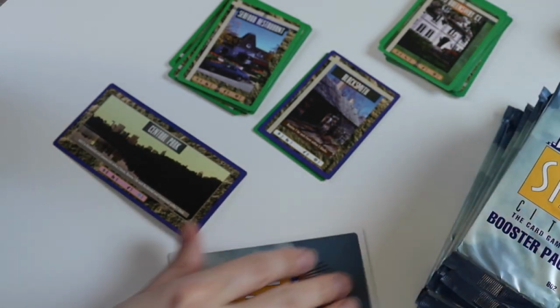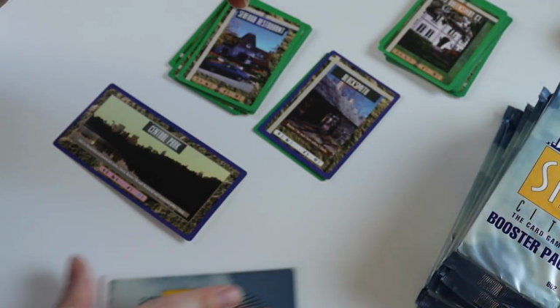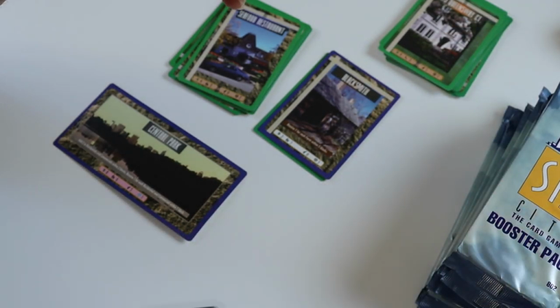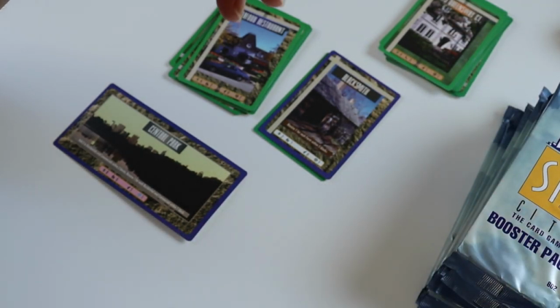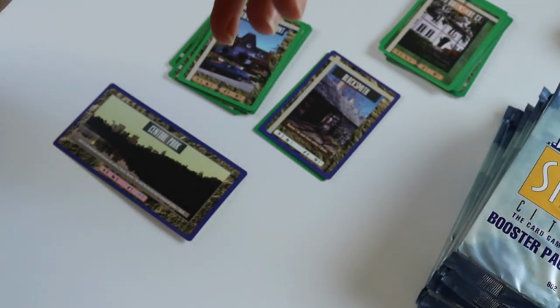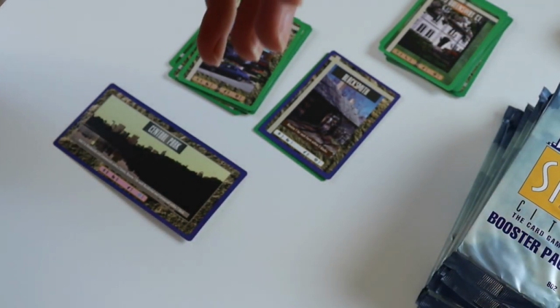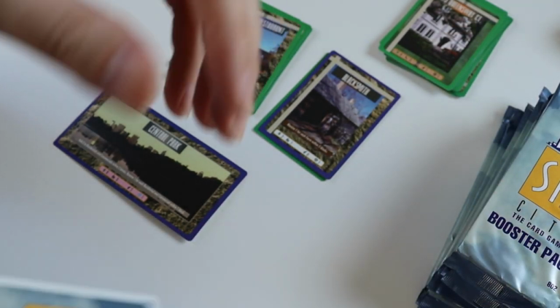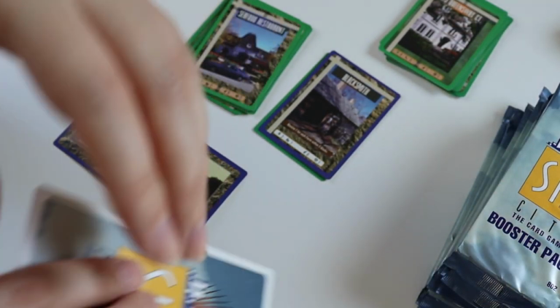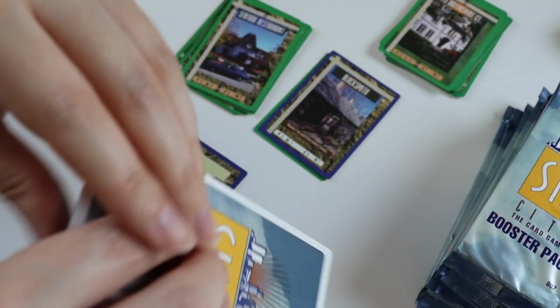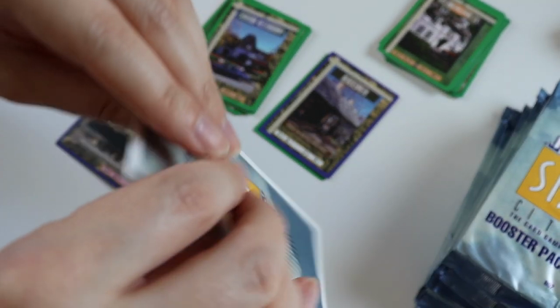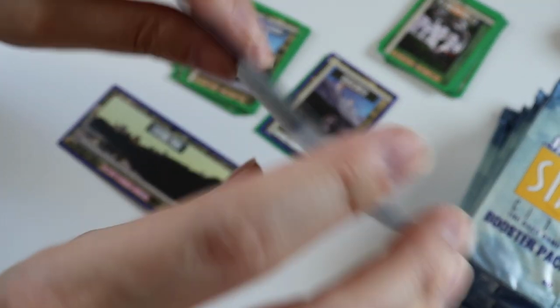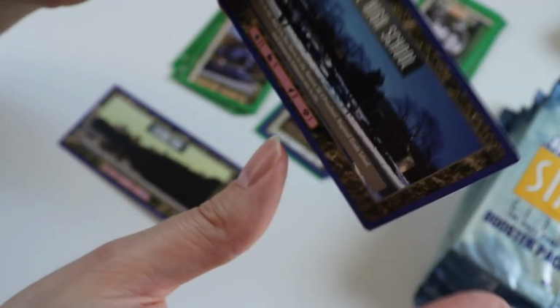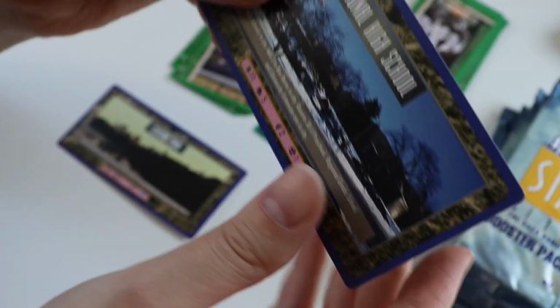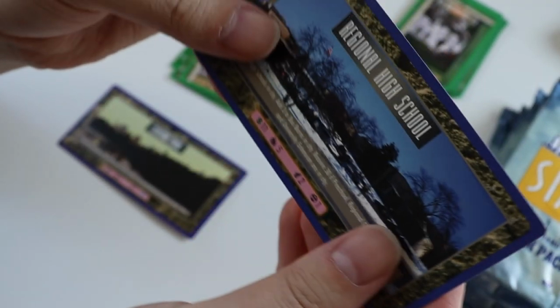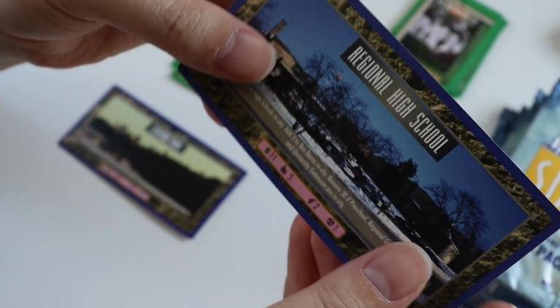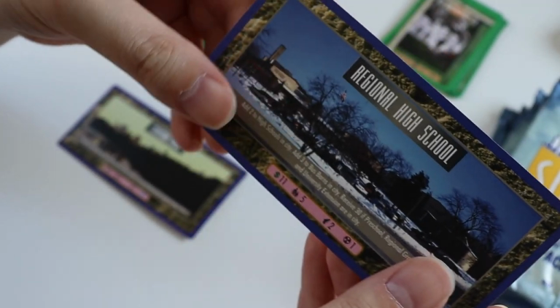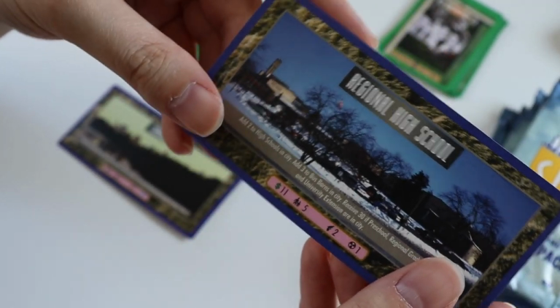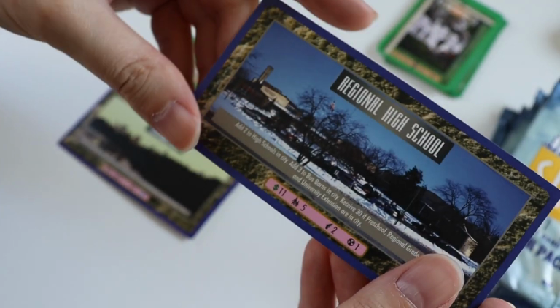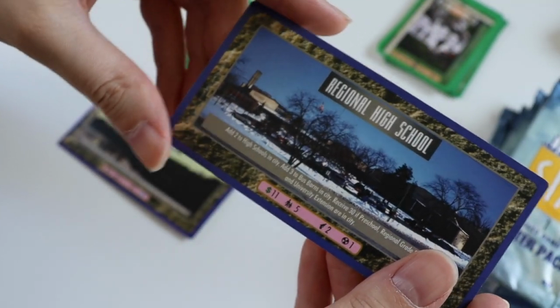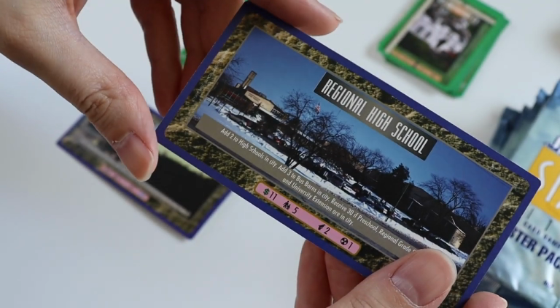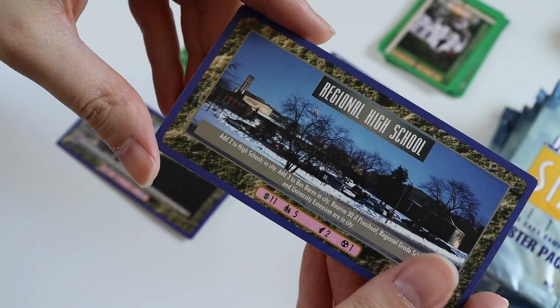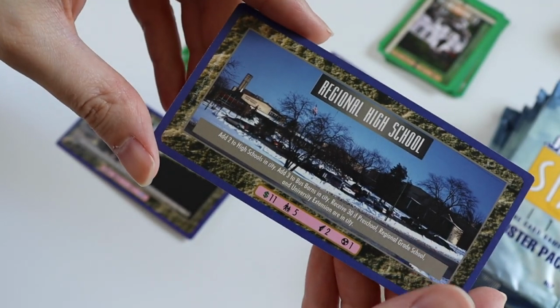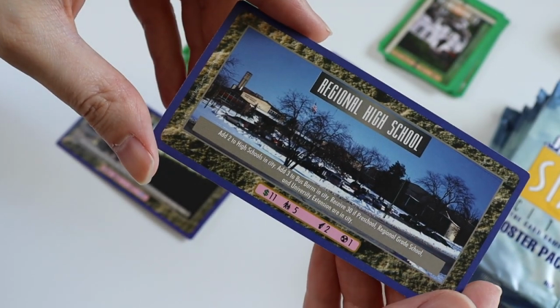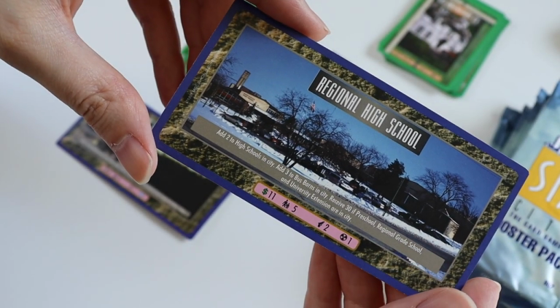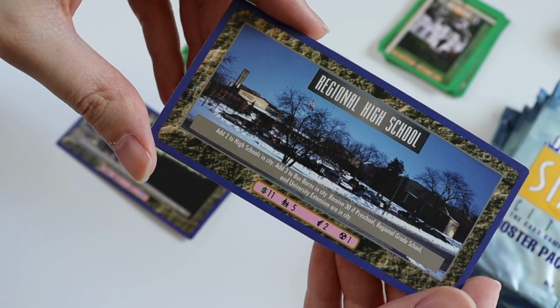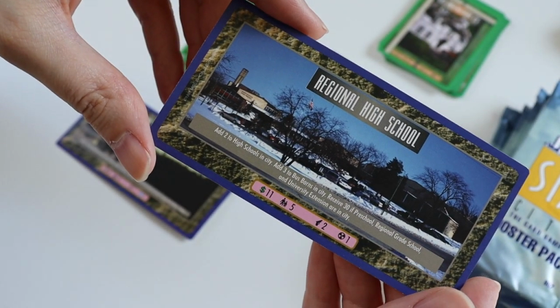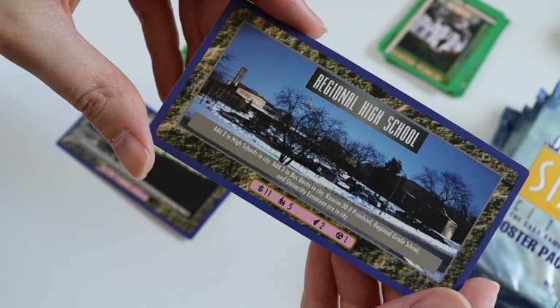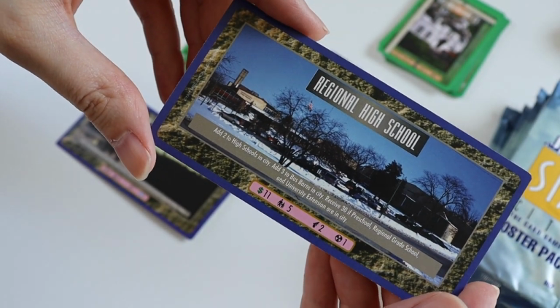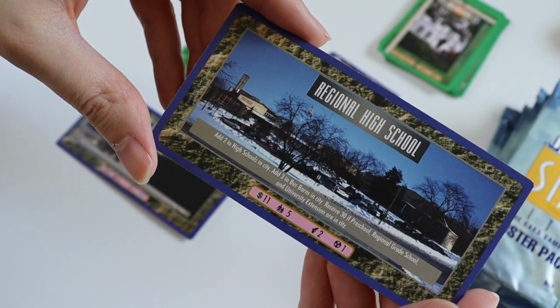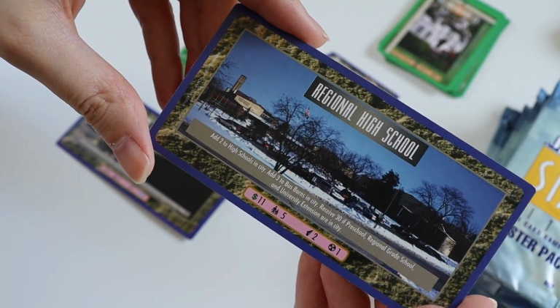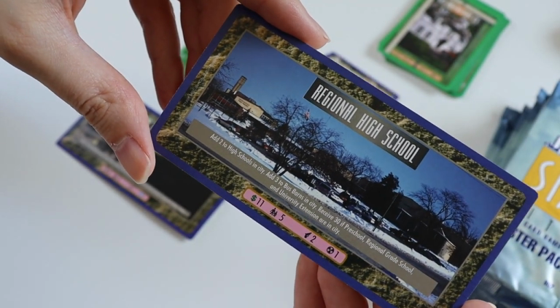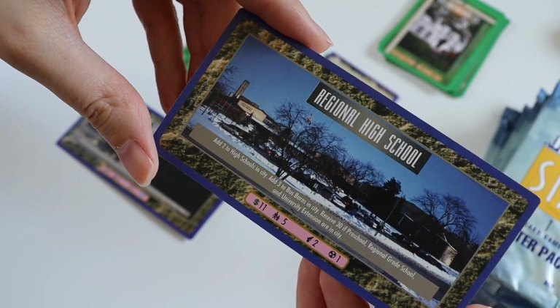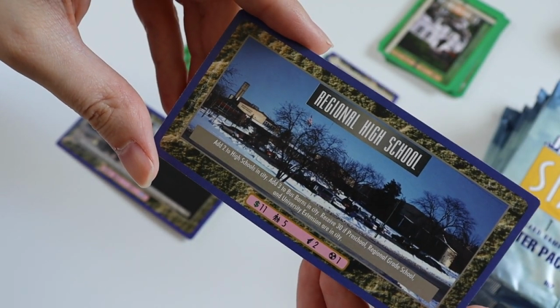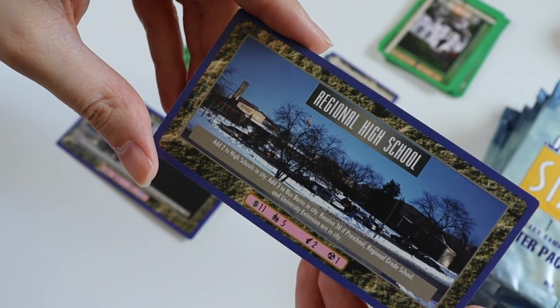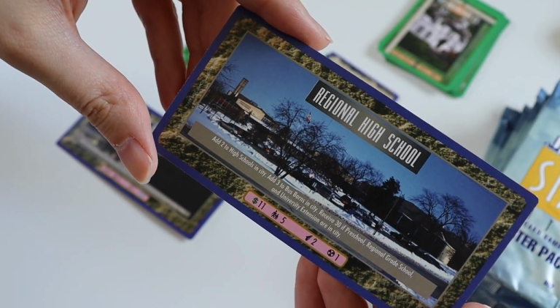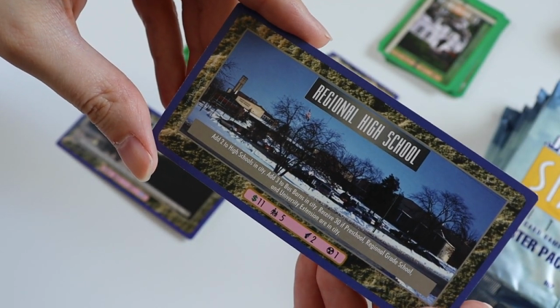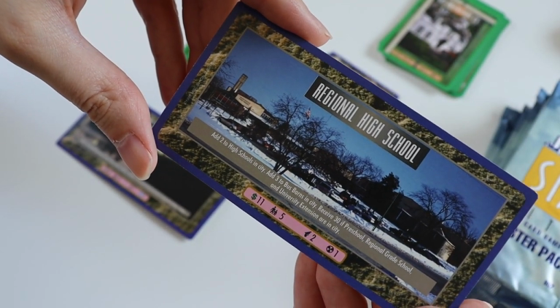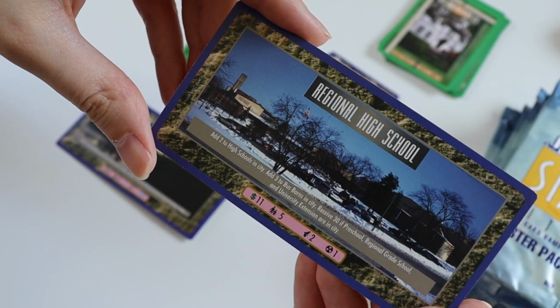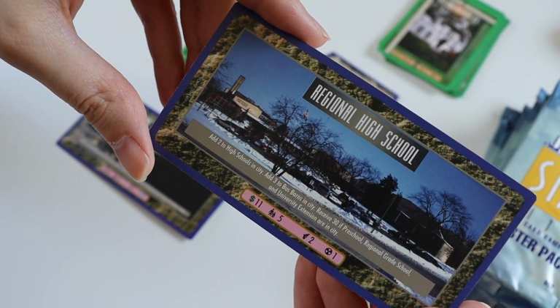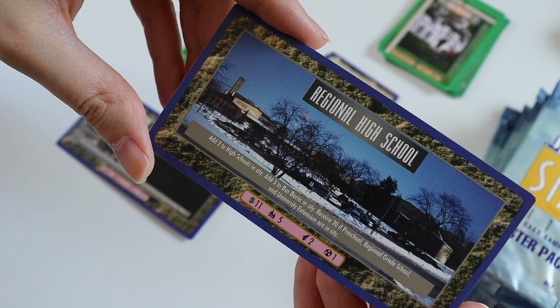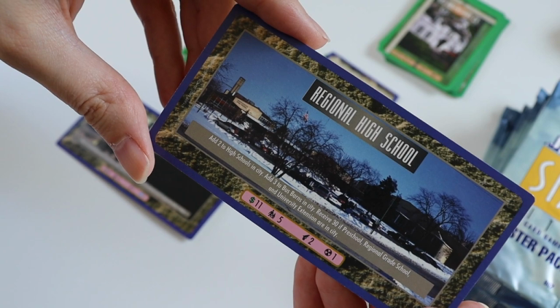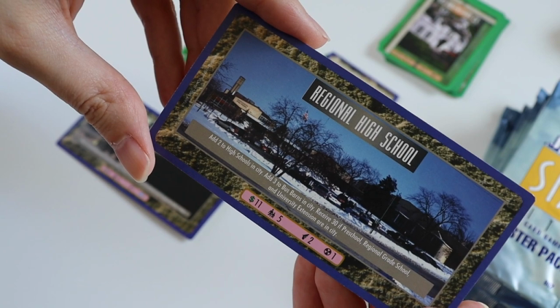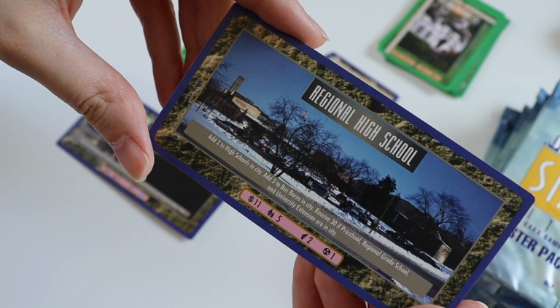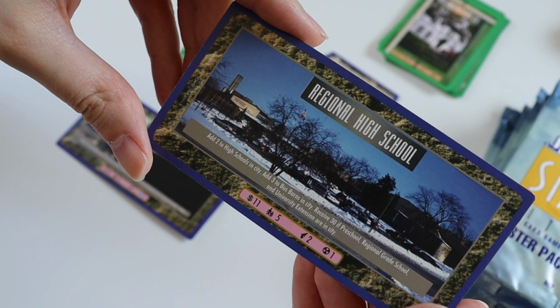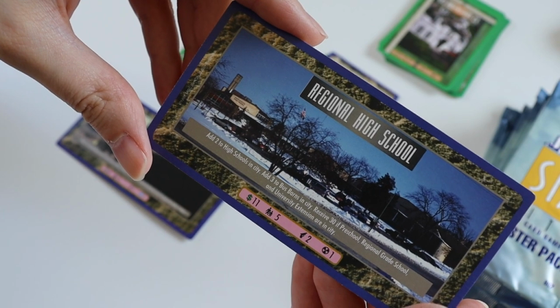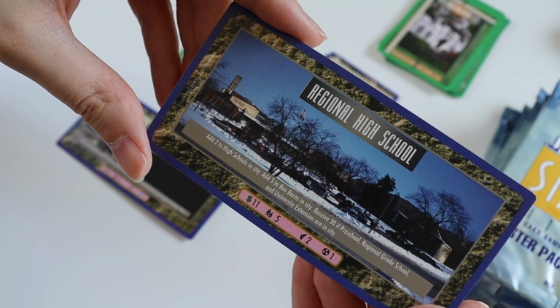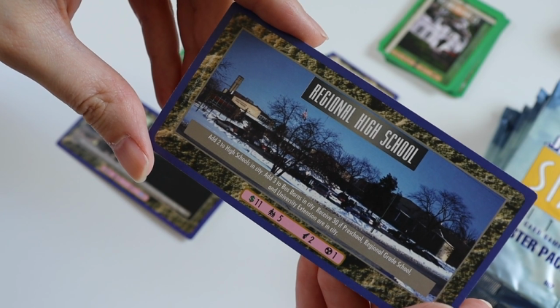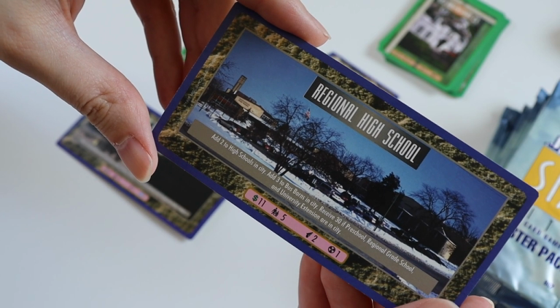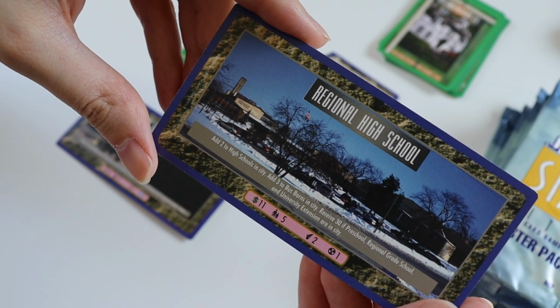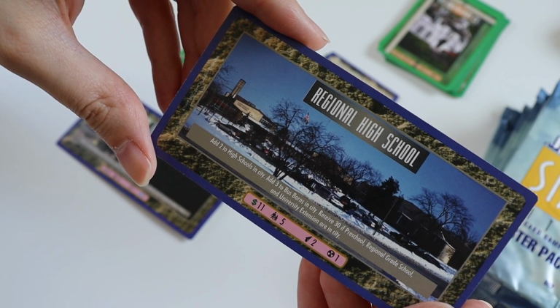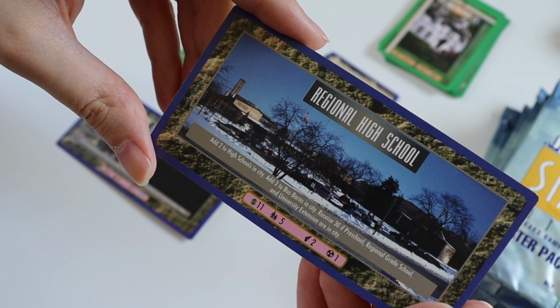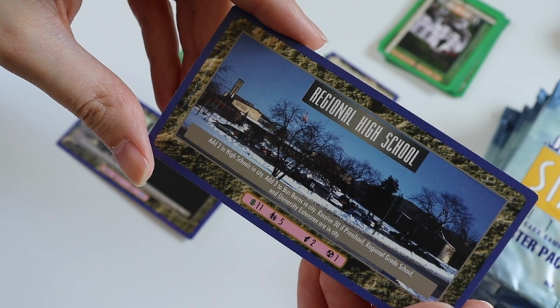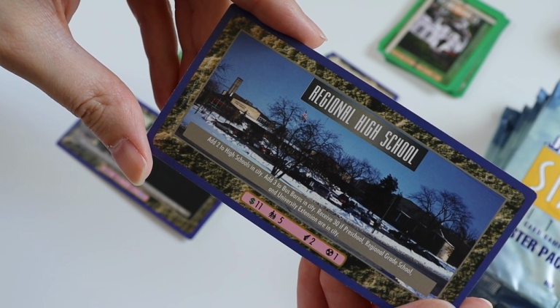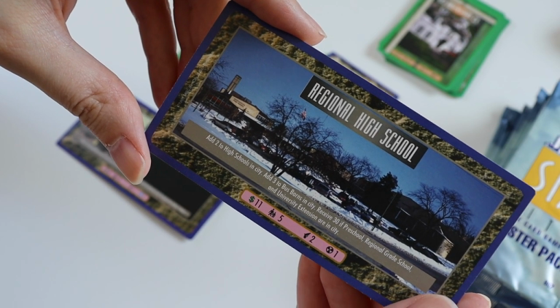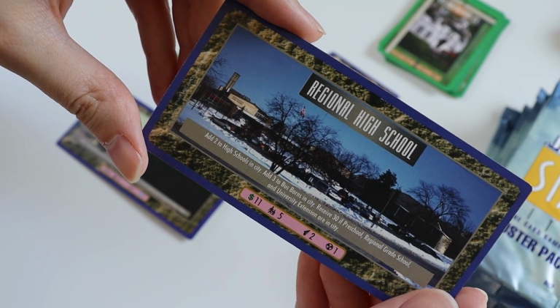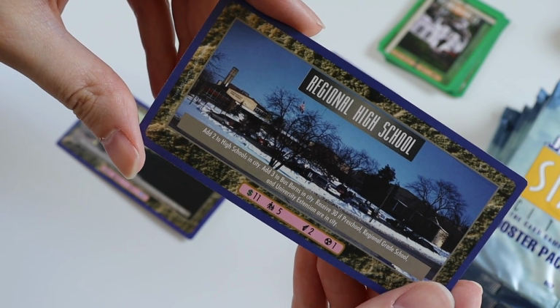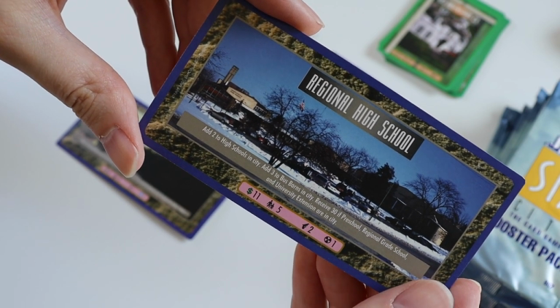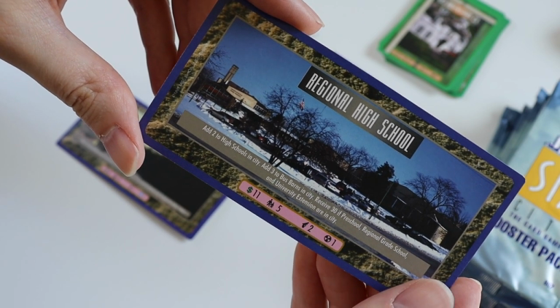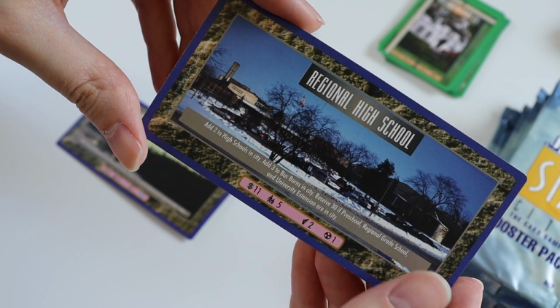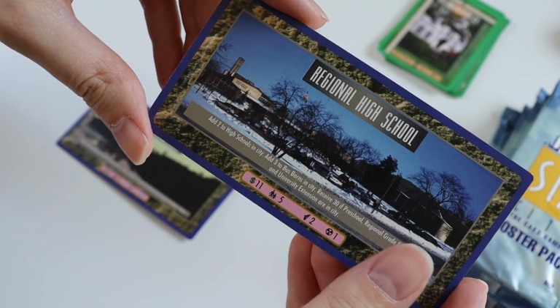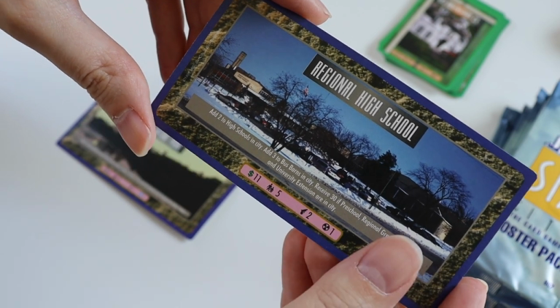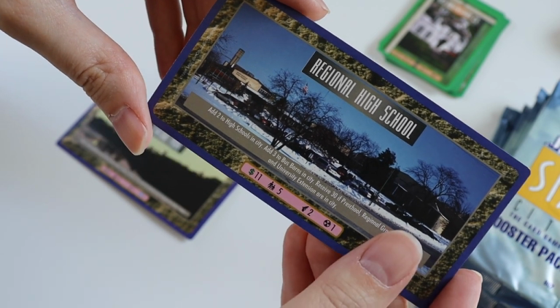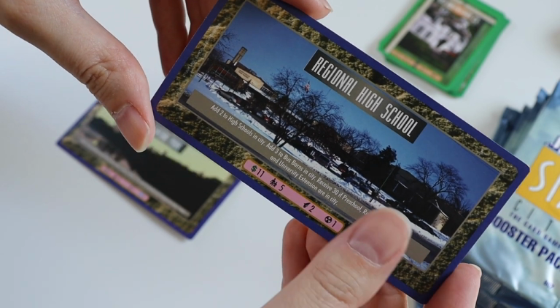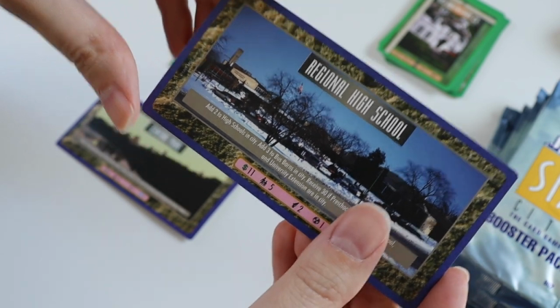Pack number 3 — oh, the ultra rare. It's a Regional High School in the snow. That's cool.